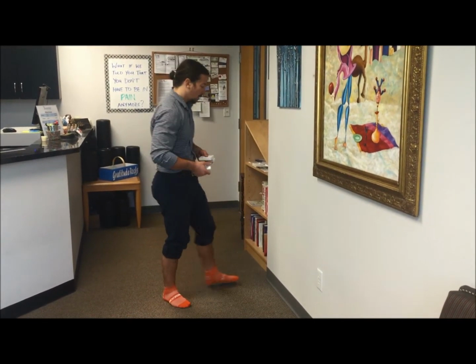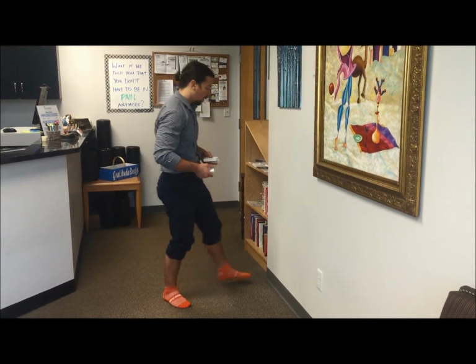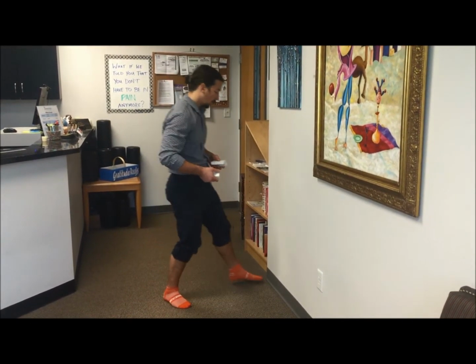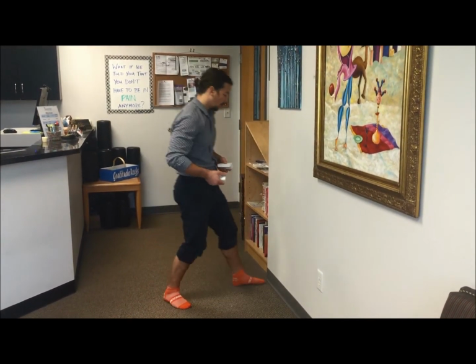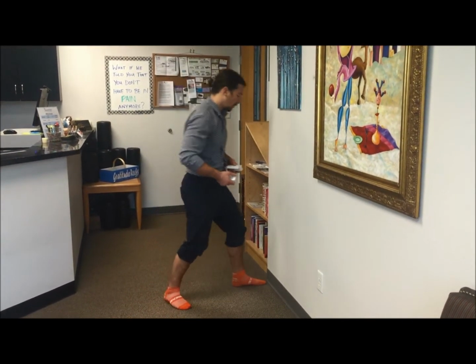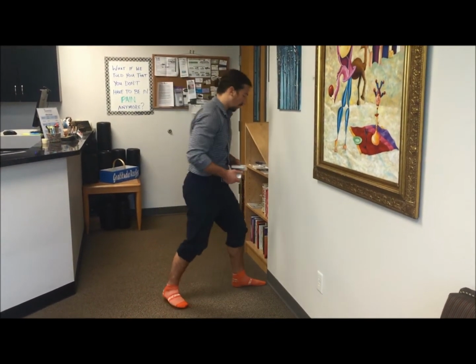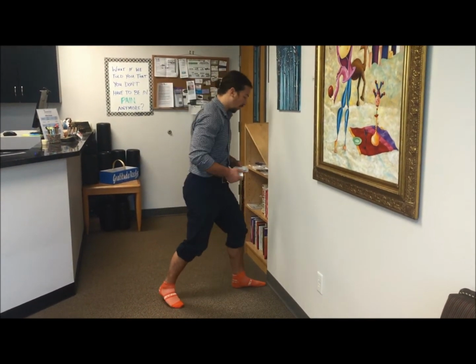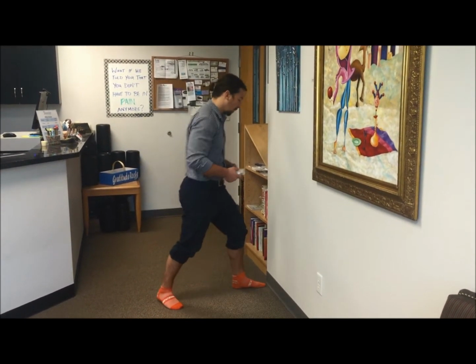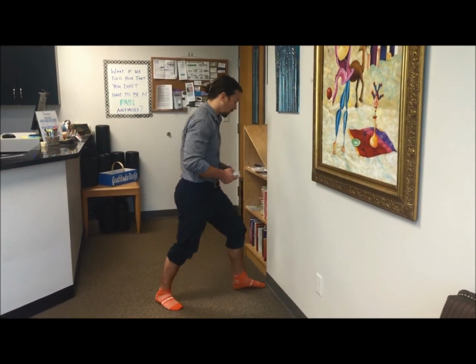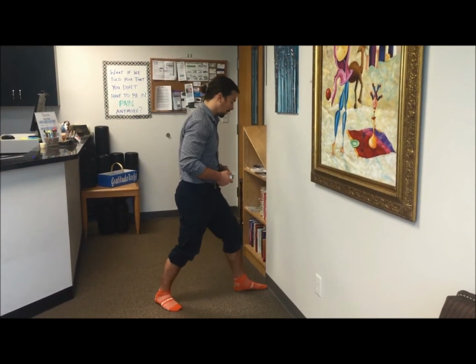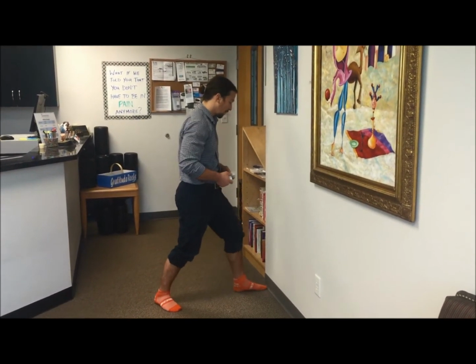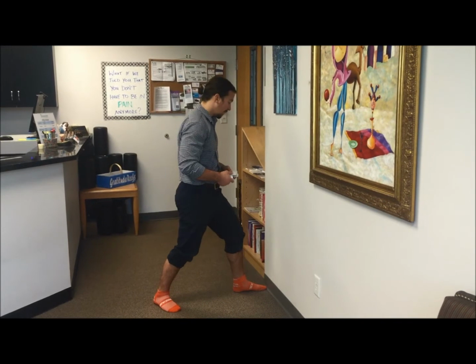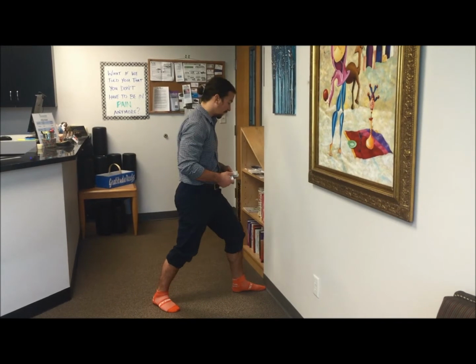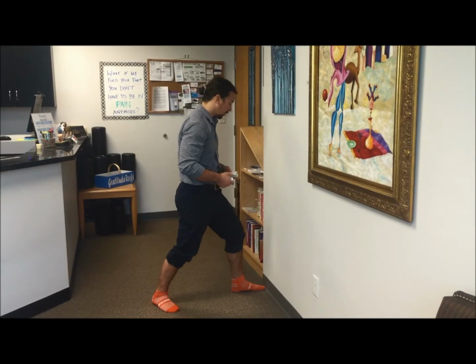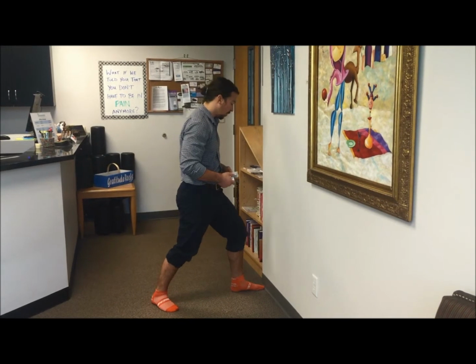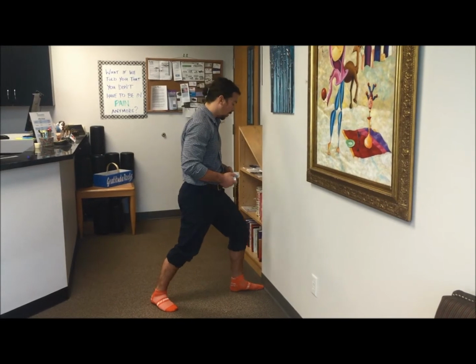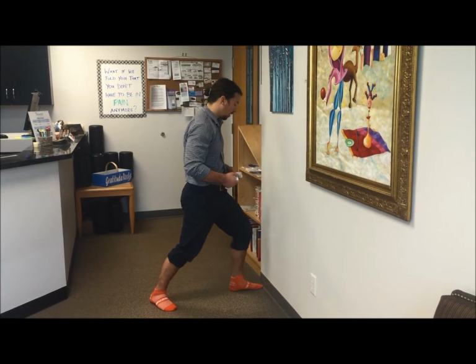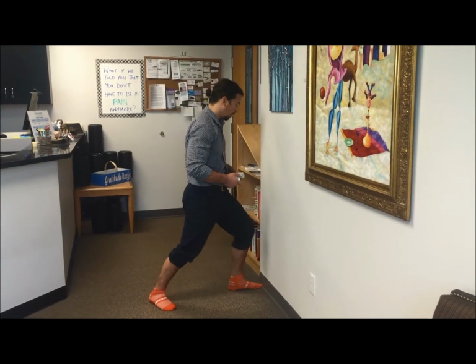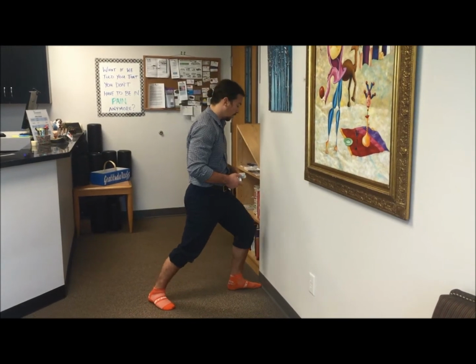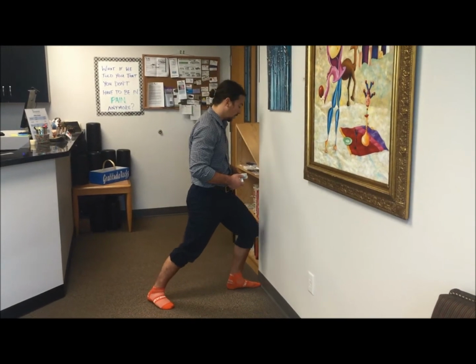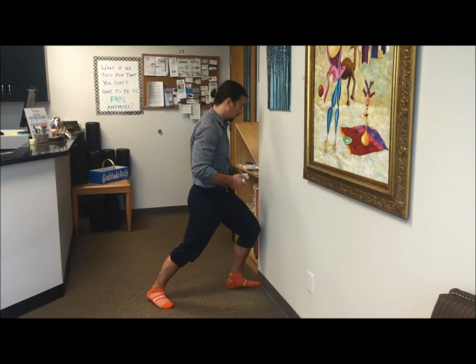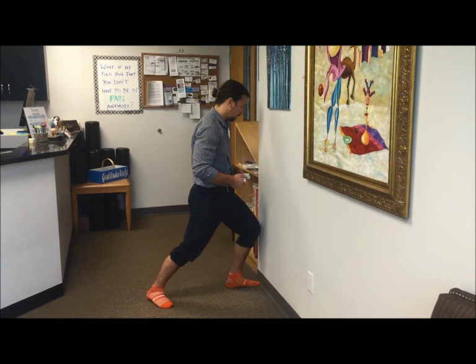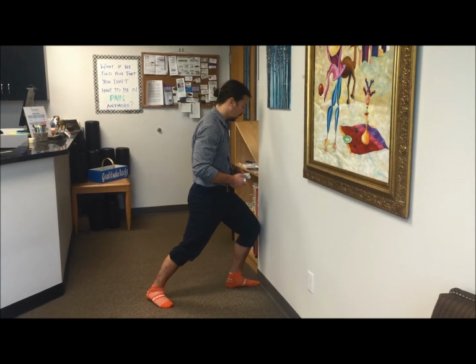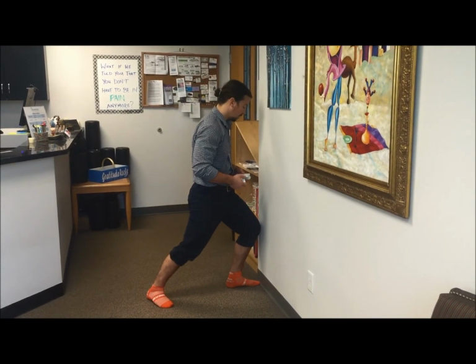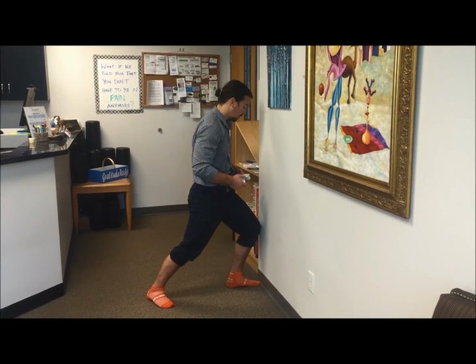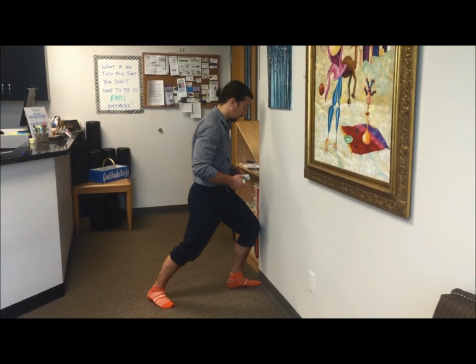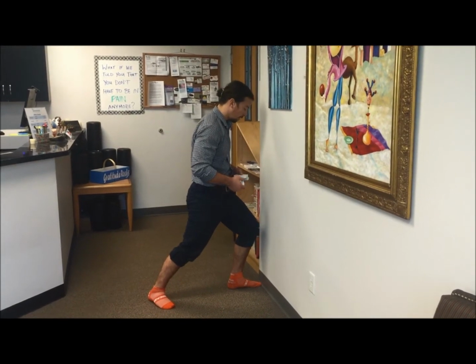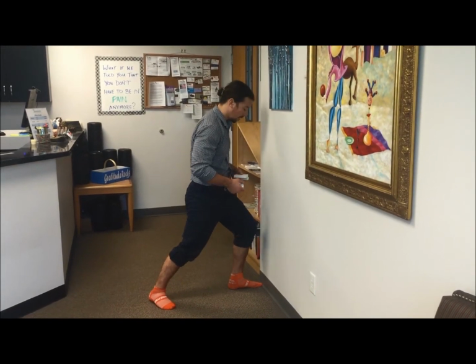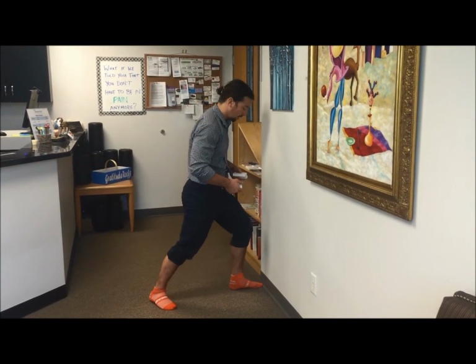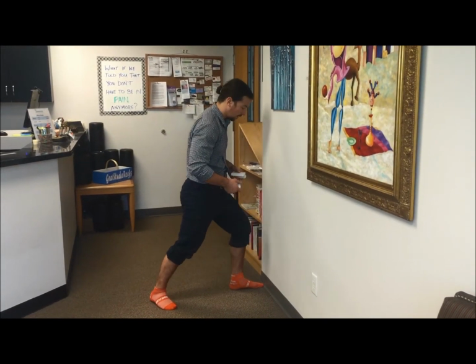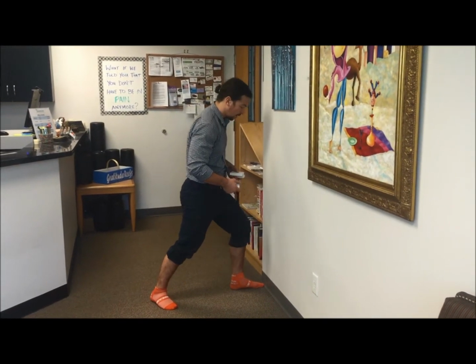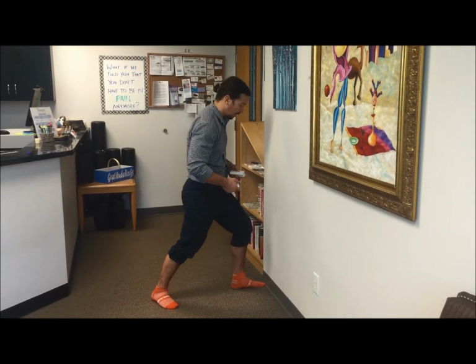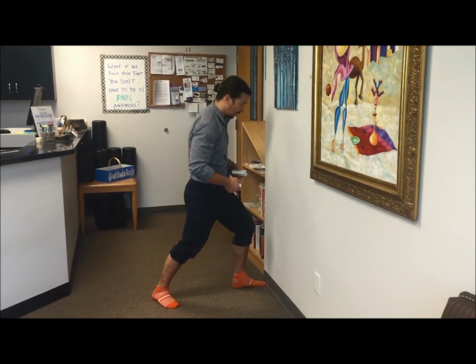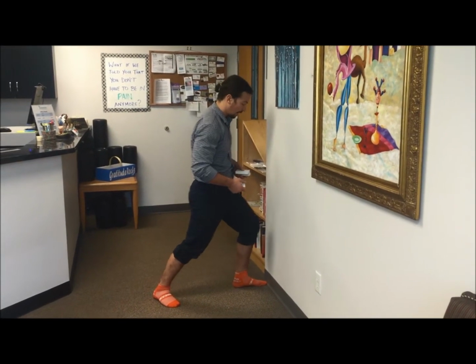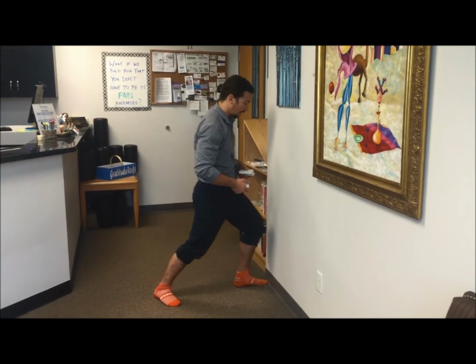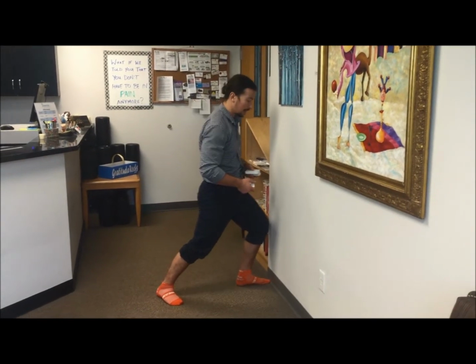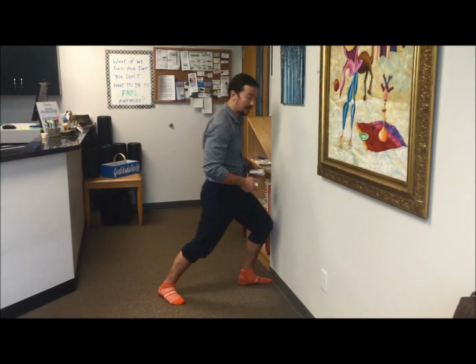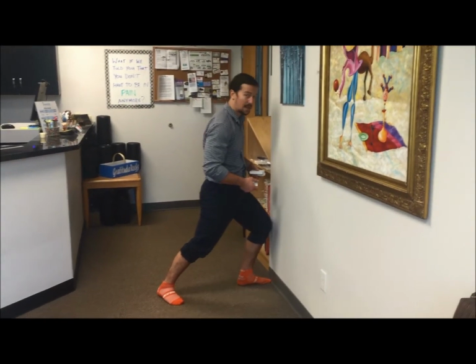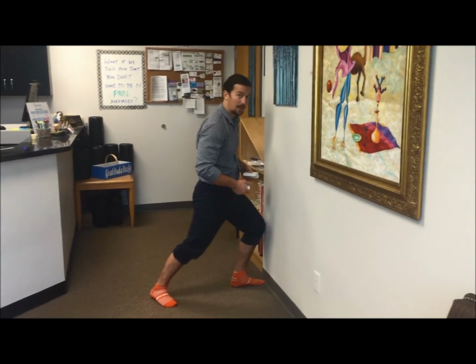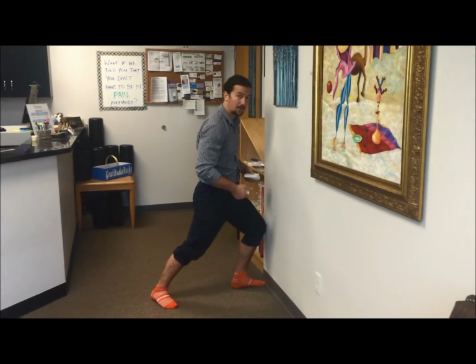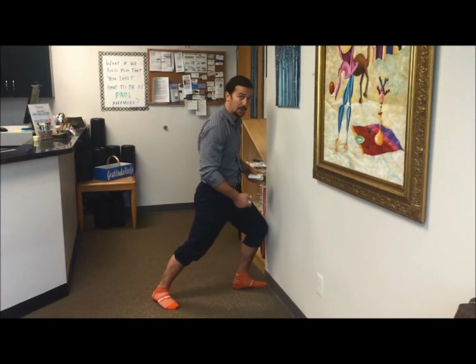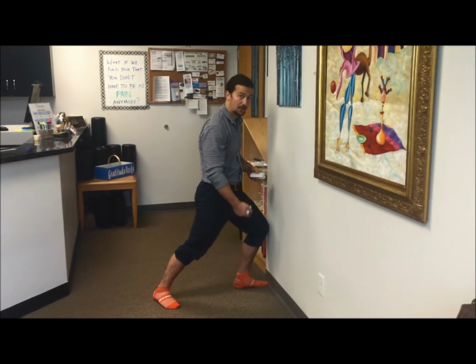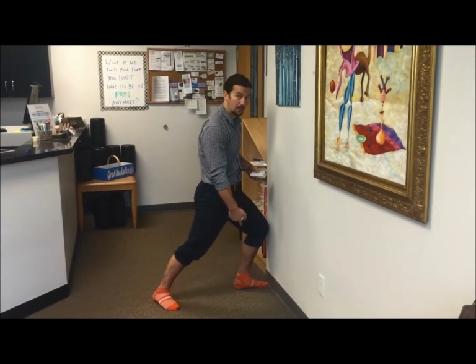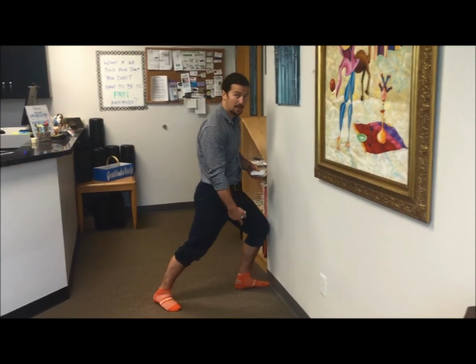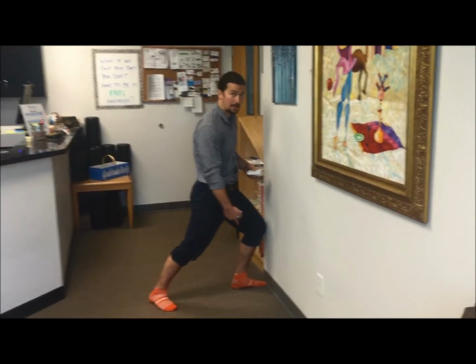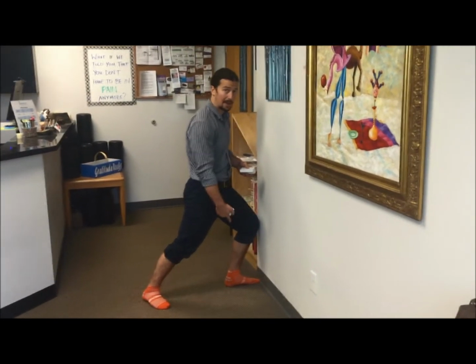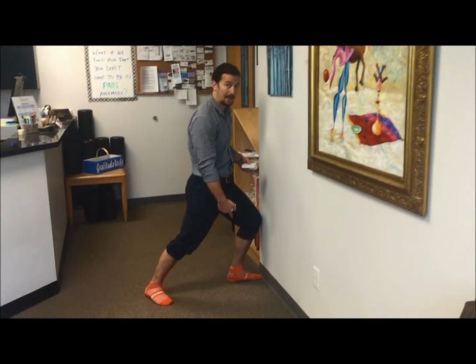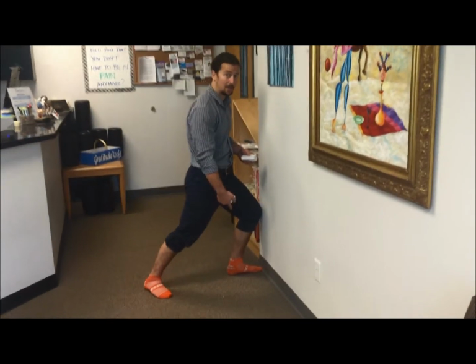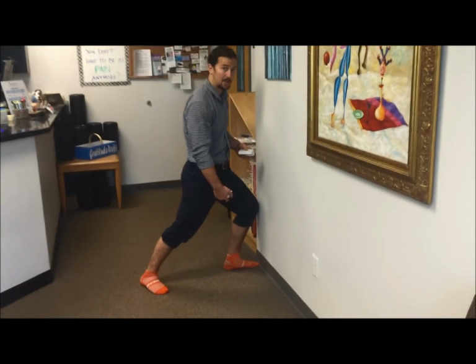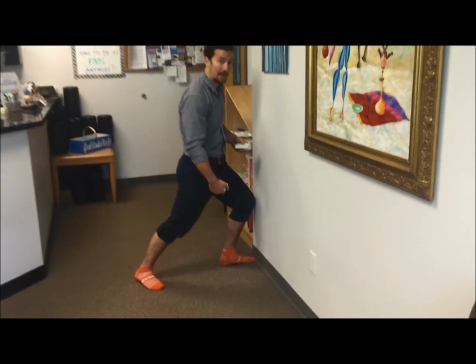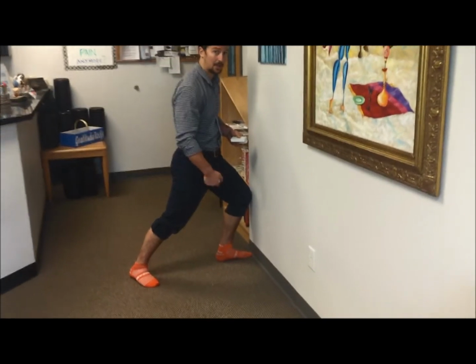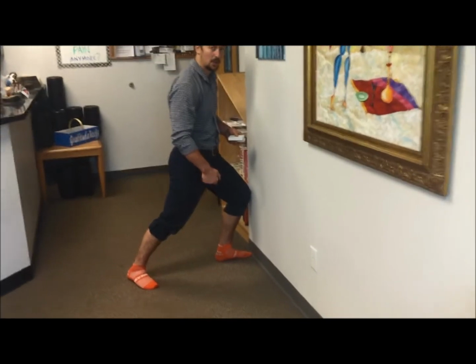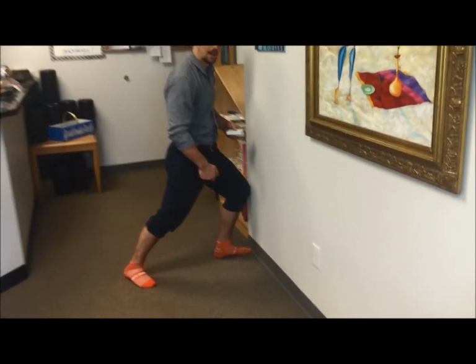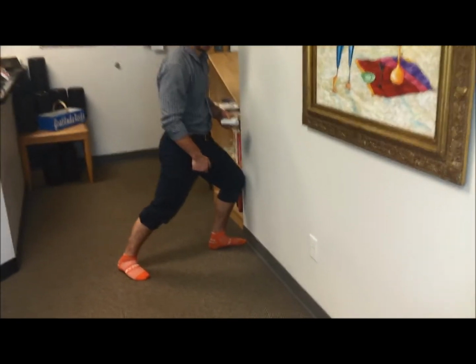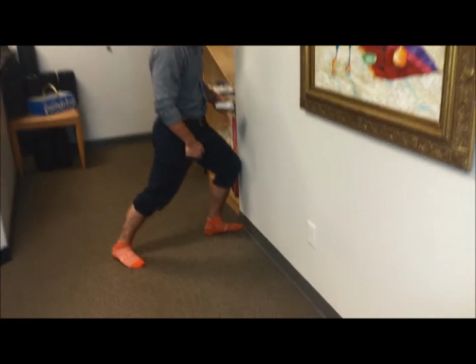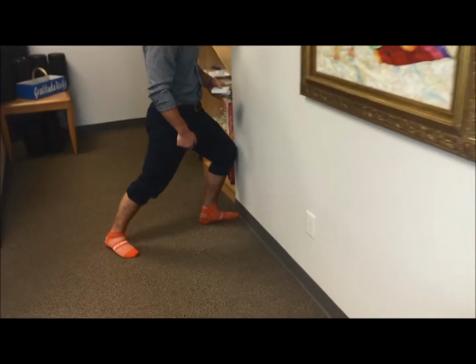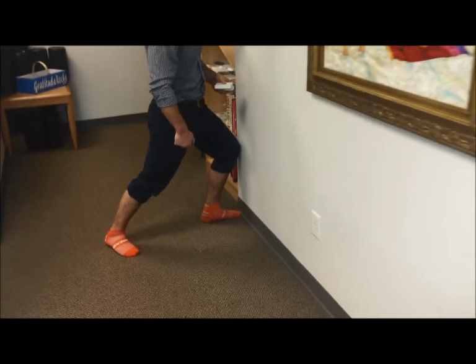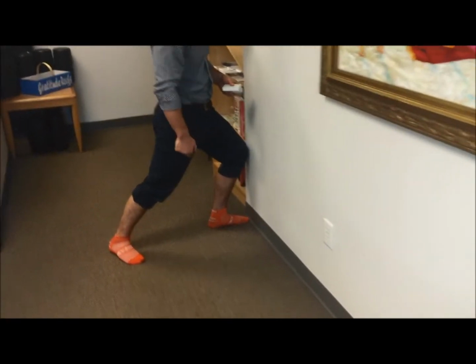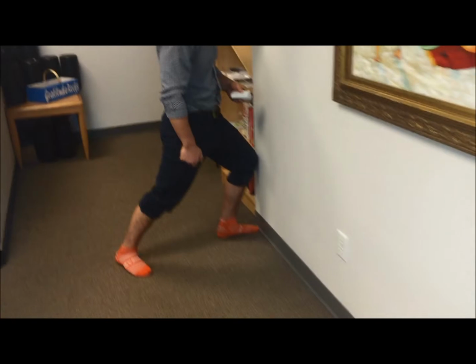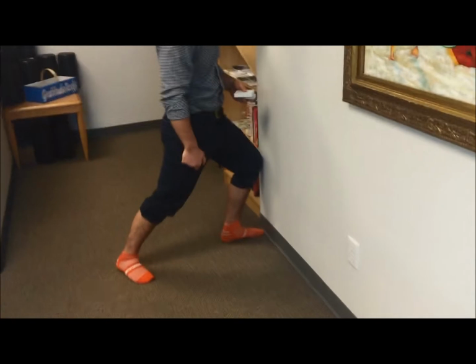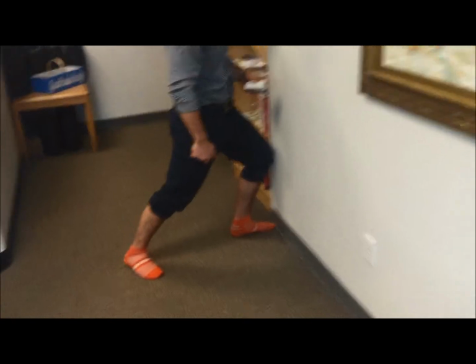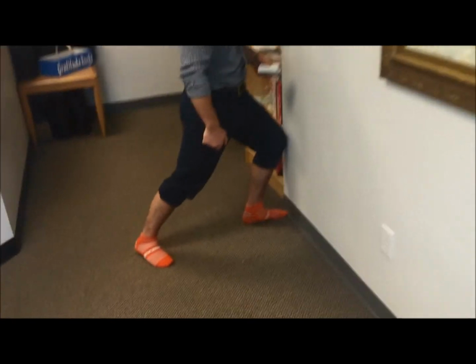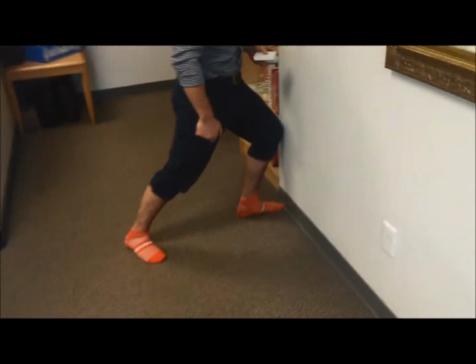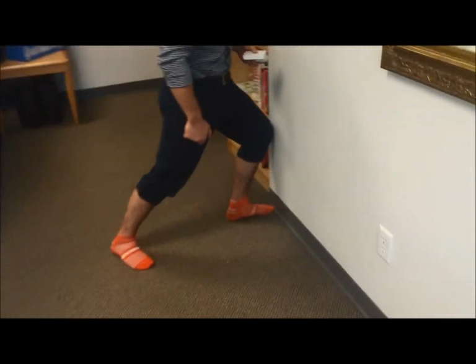You start with your knee at the wall, then touch it, and you can see my heel is down — so I have this range of motion.